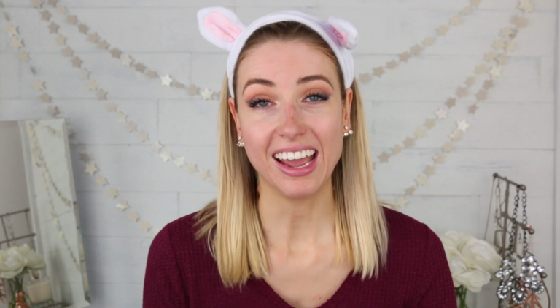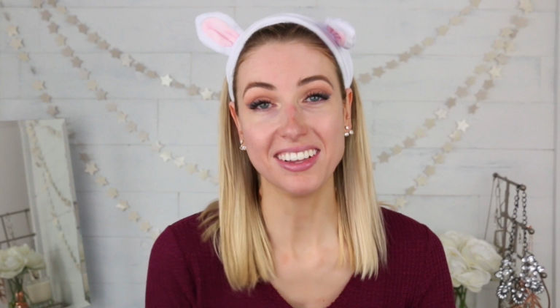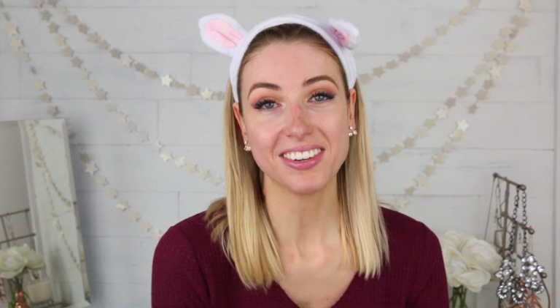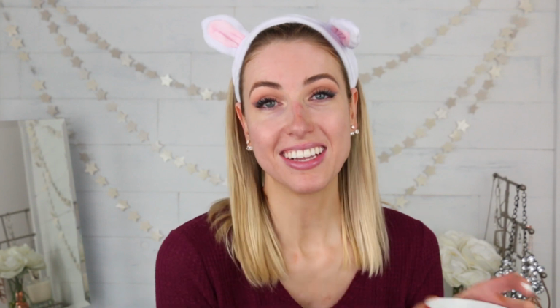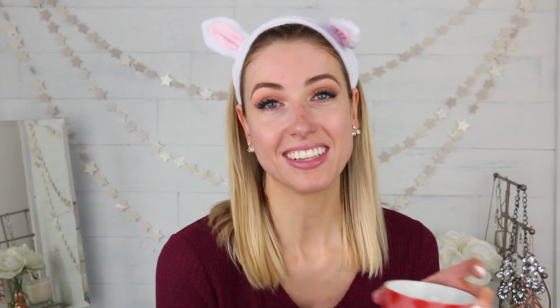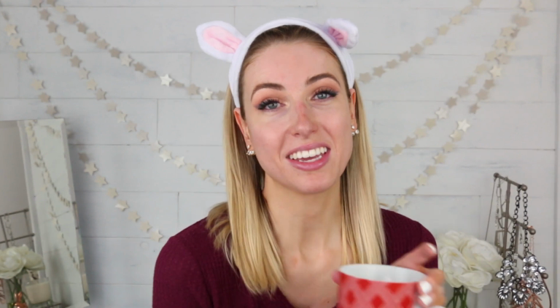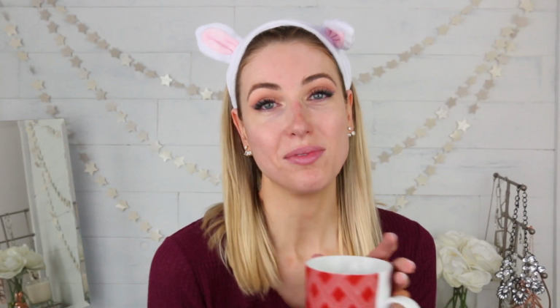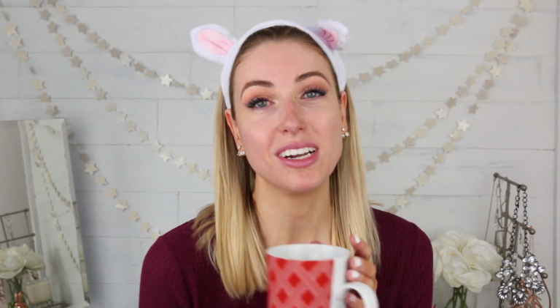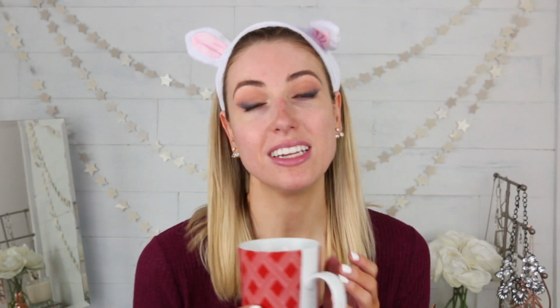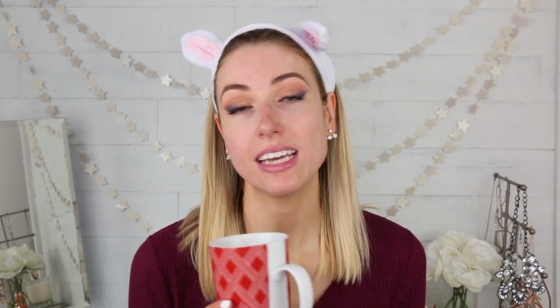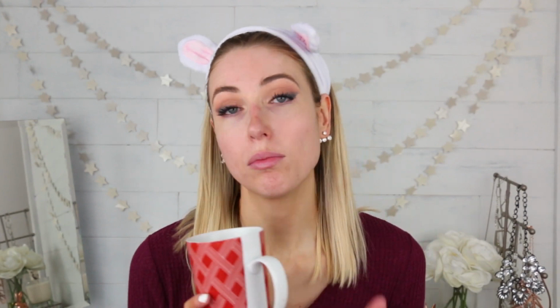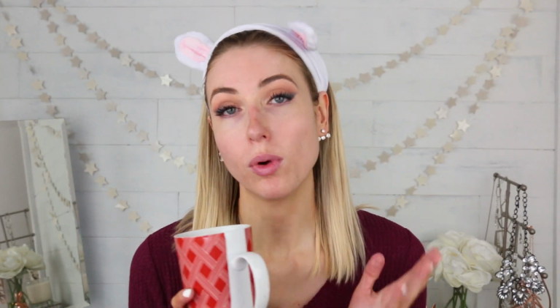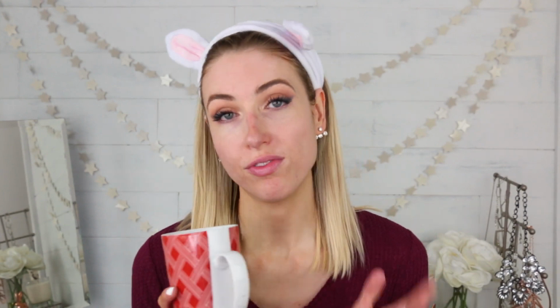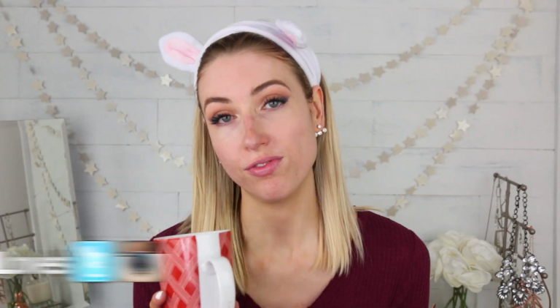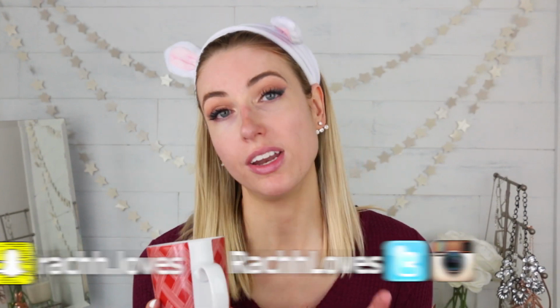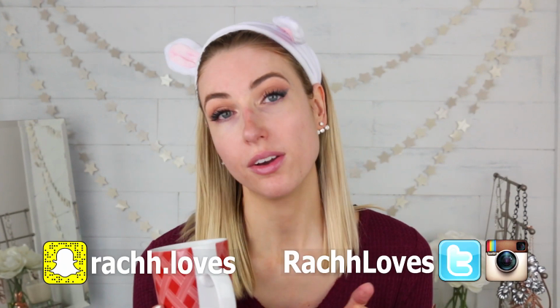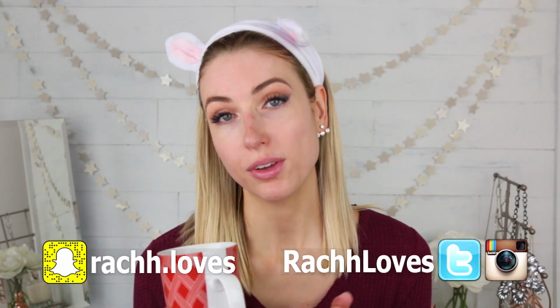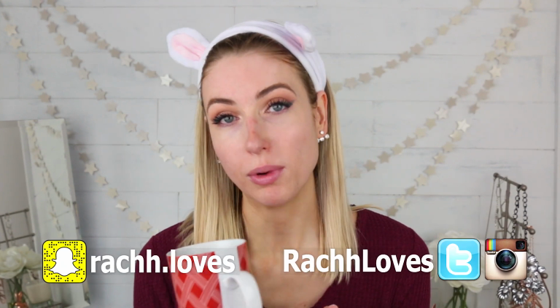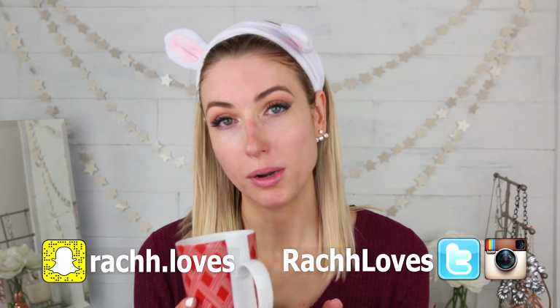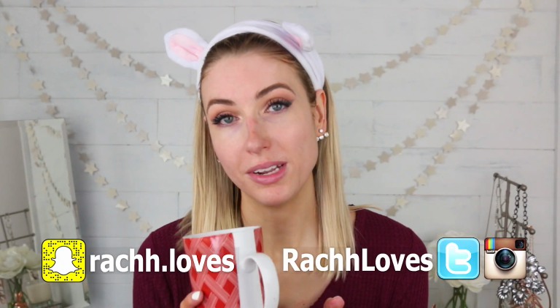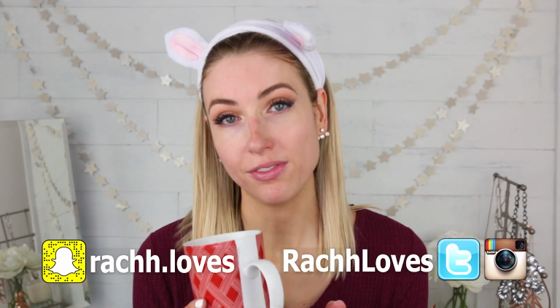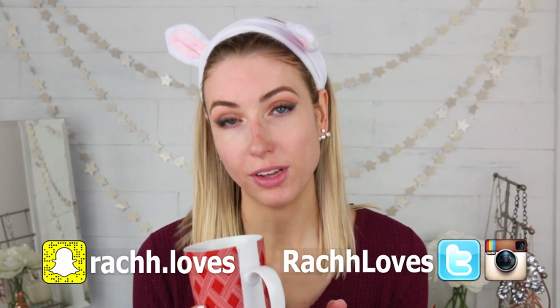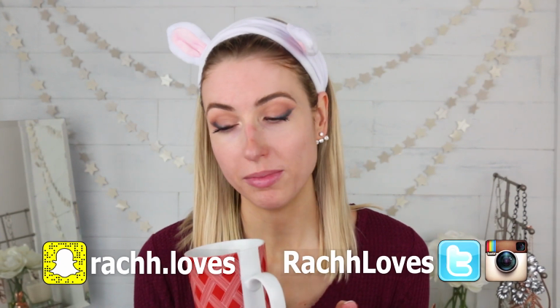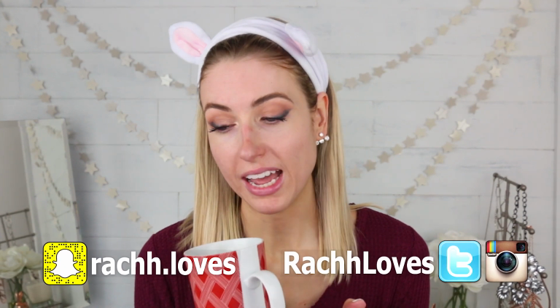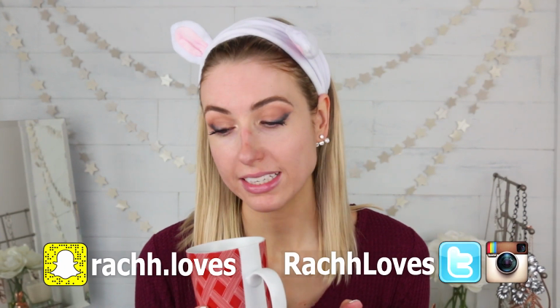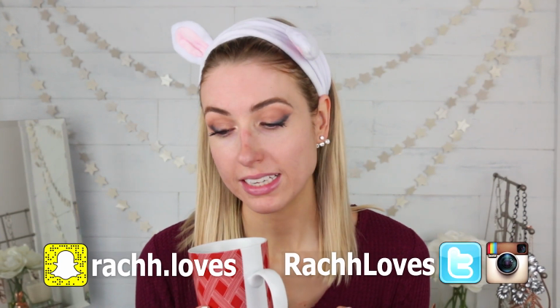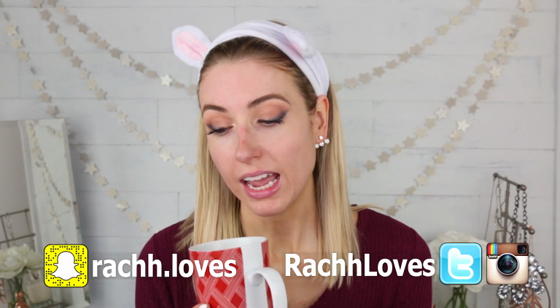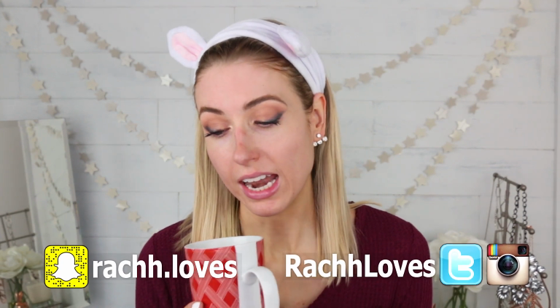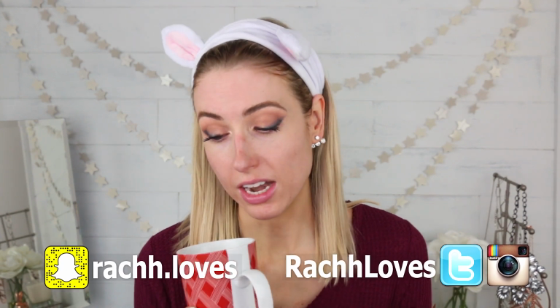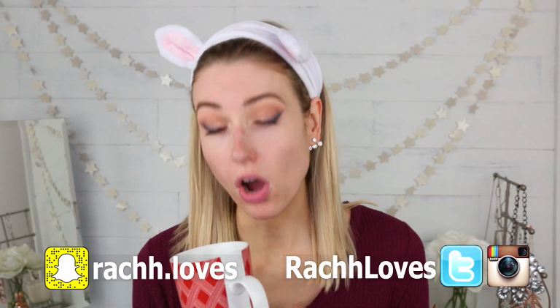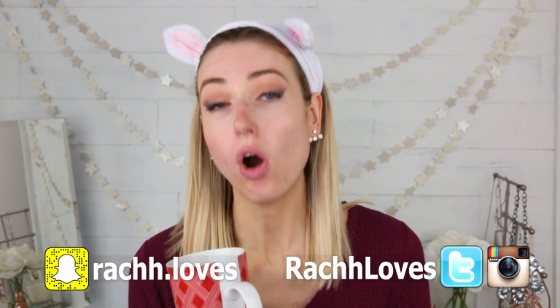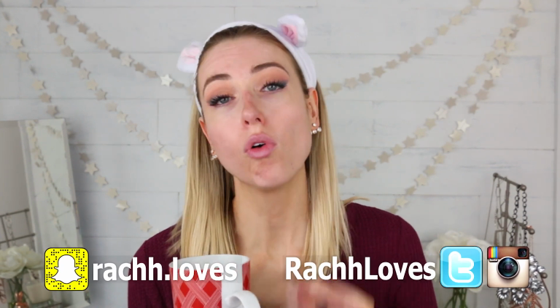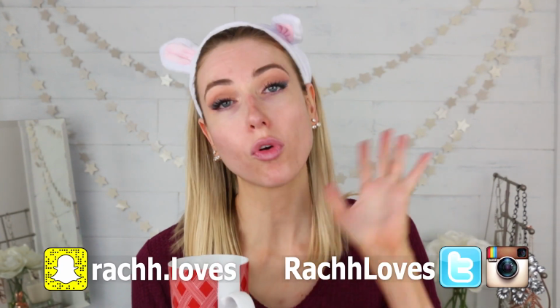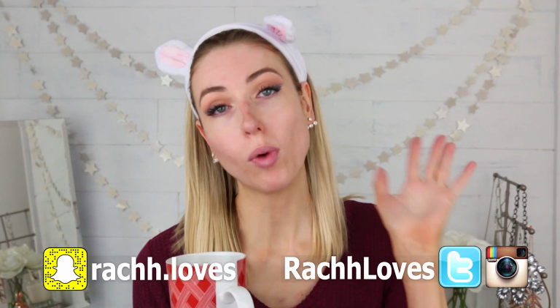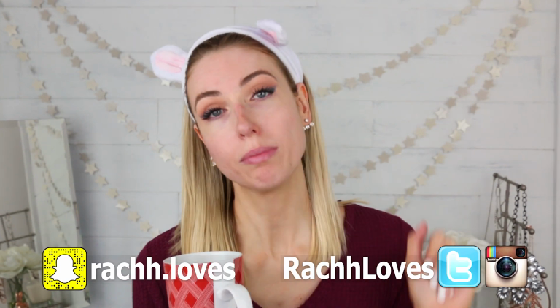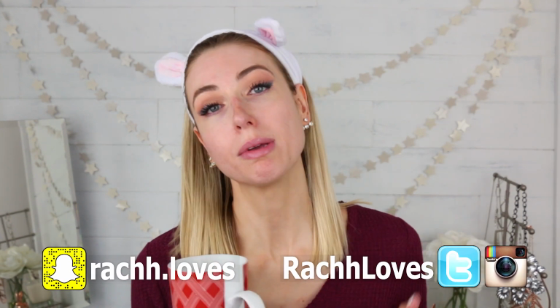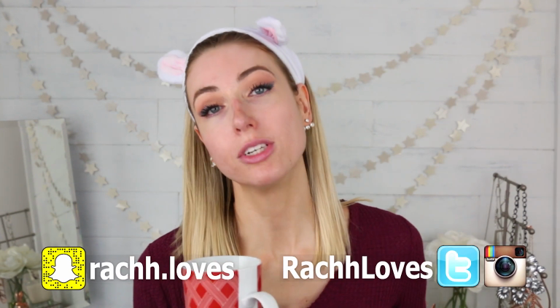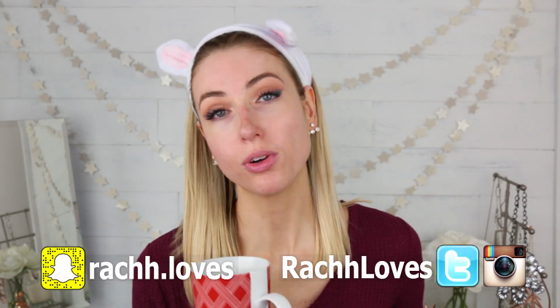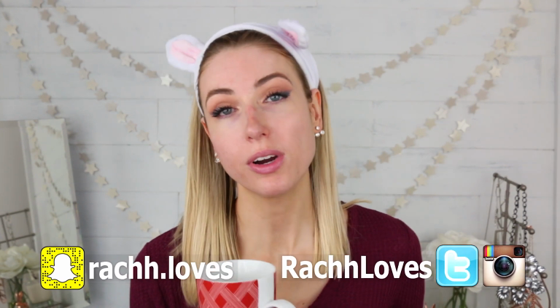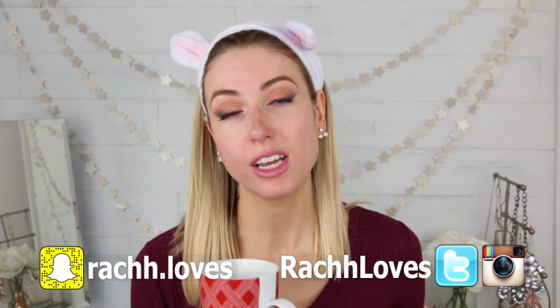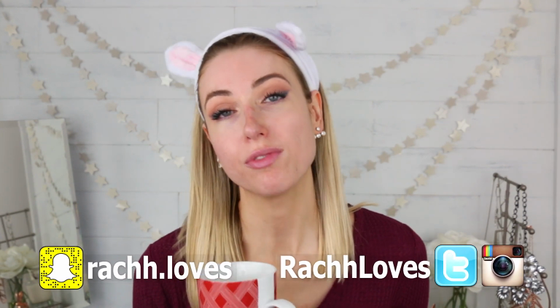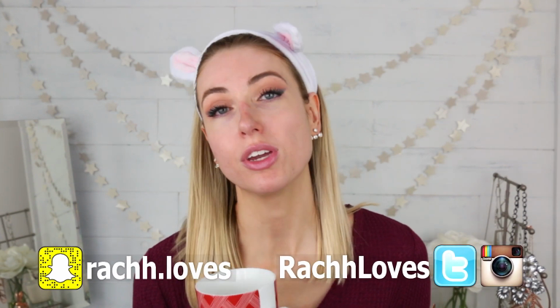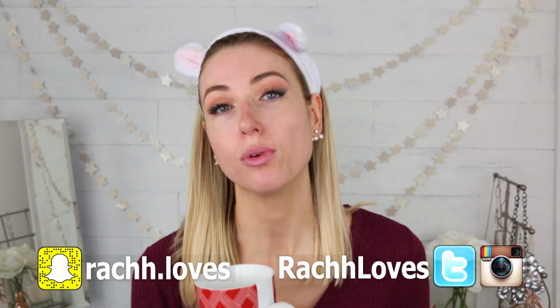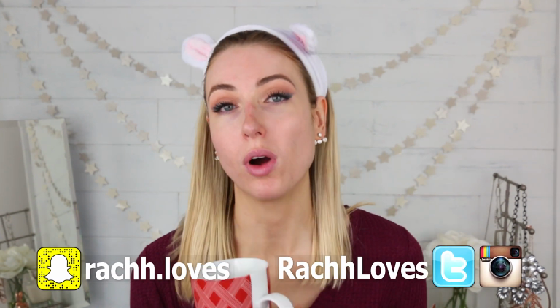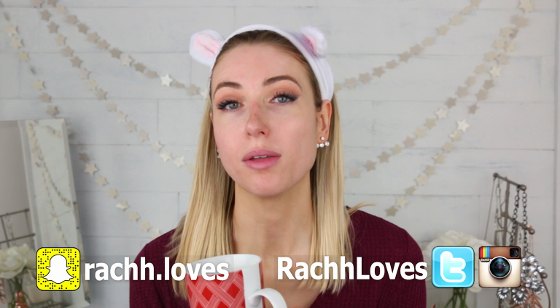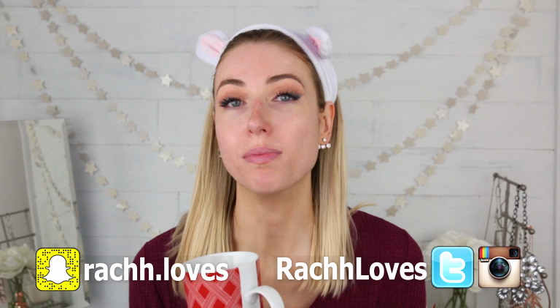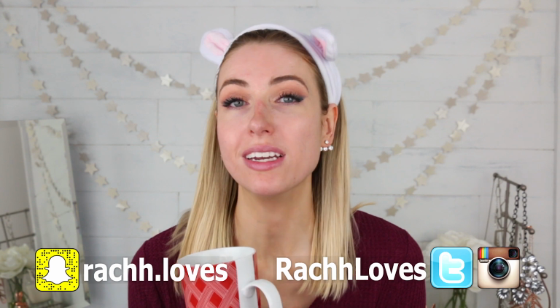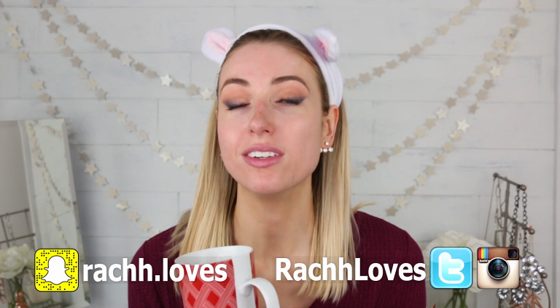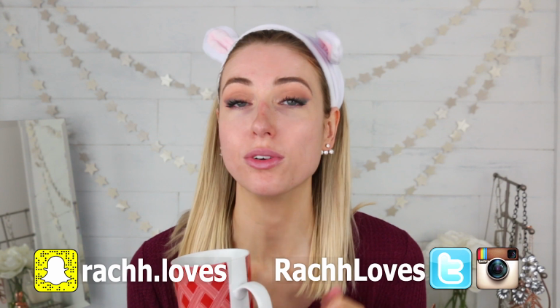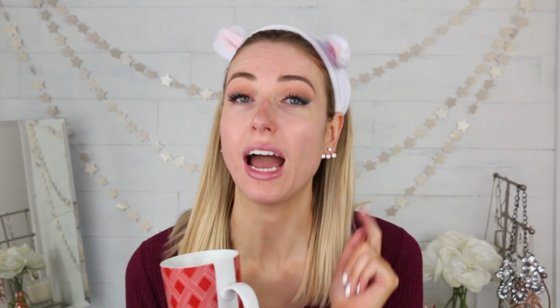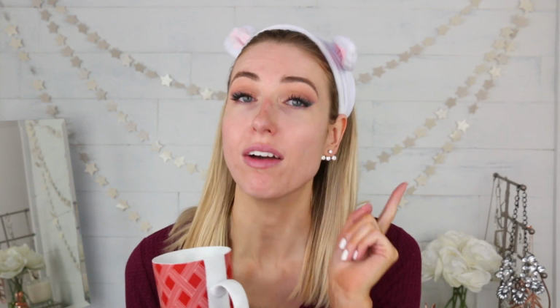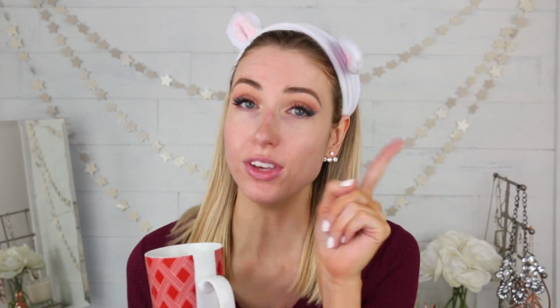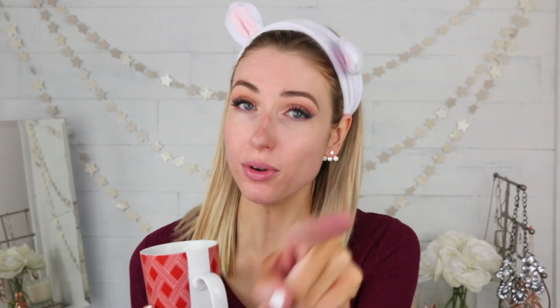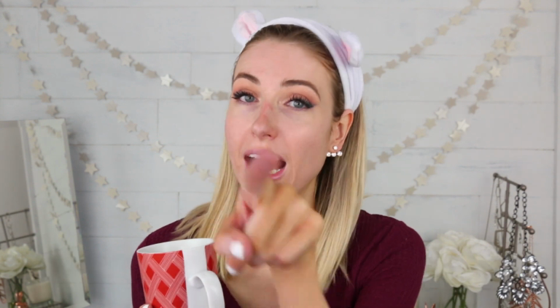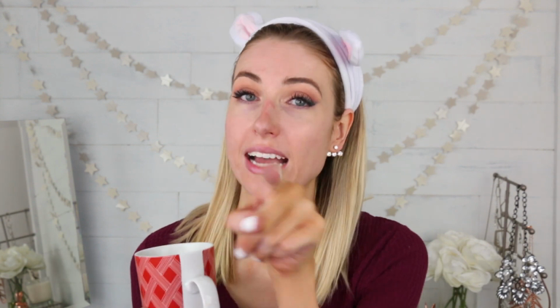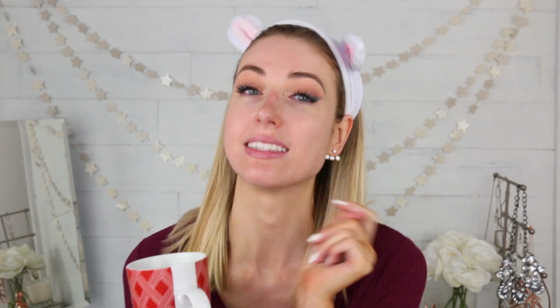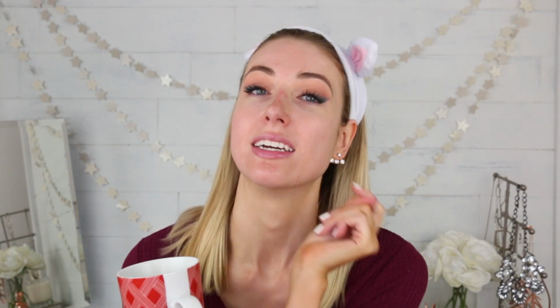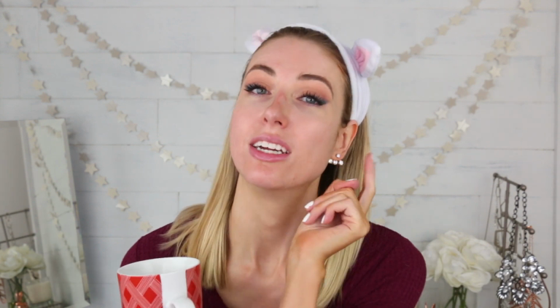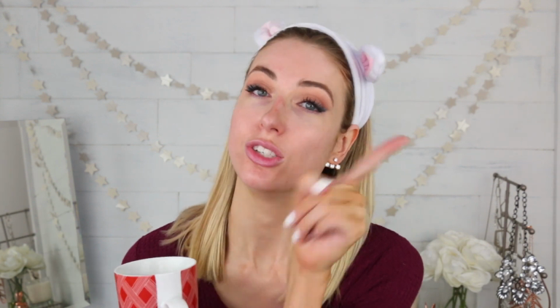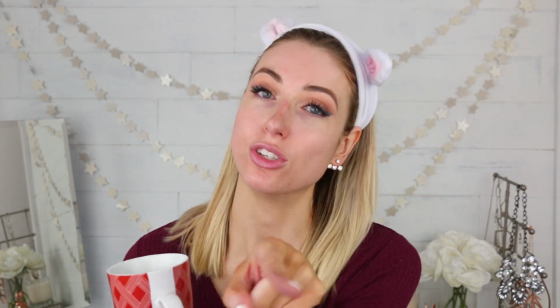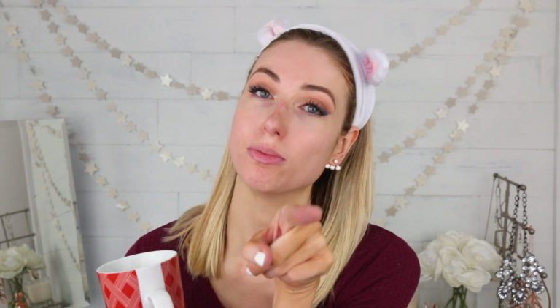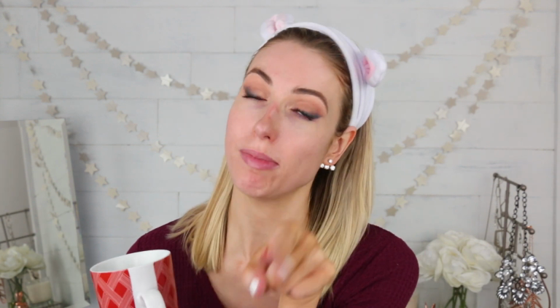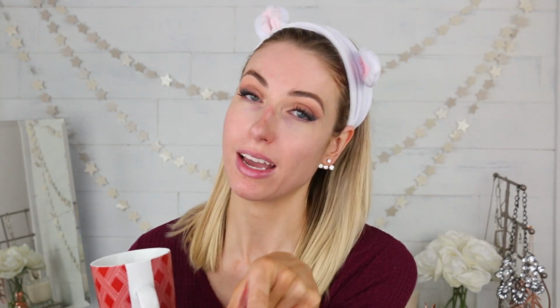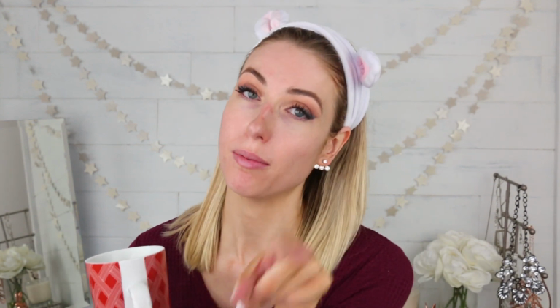I asked you guys in the community tab what video you wanted me to film next and an overwhelming majority of you wanted me to have you guys choose my makeup.